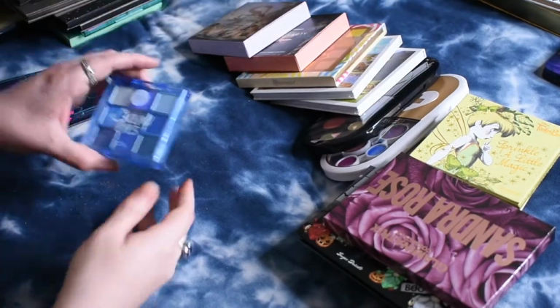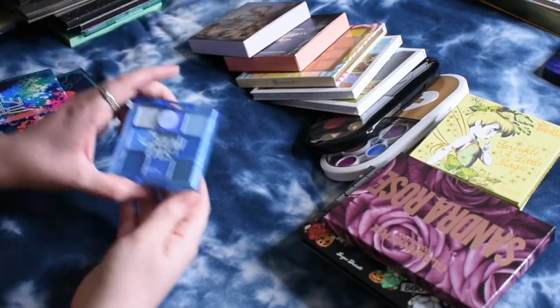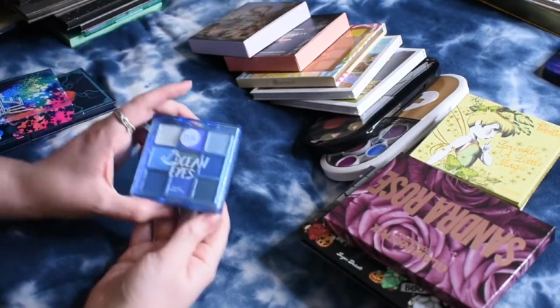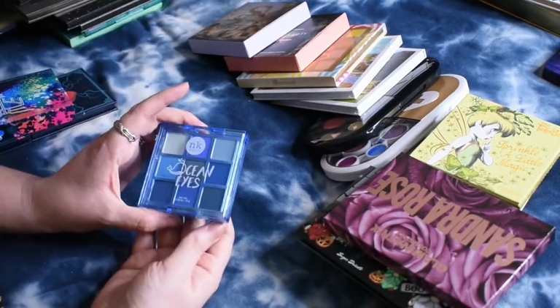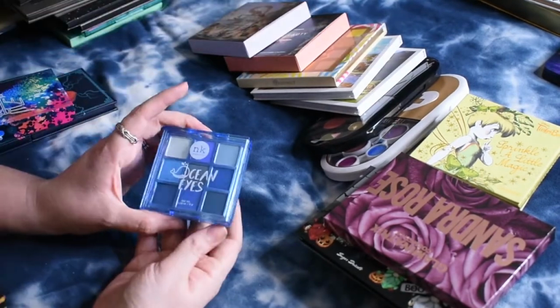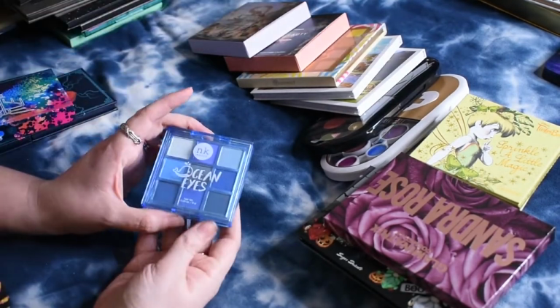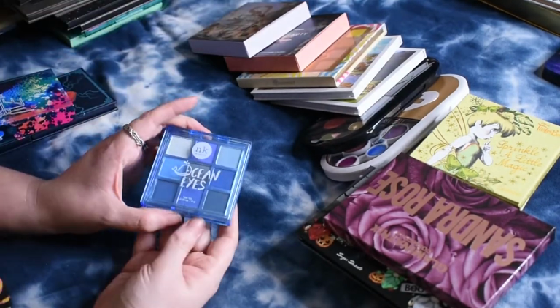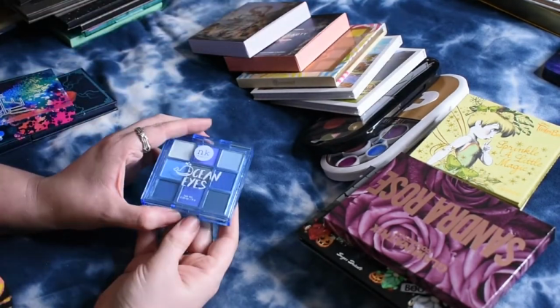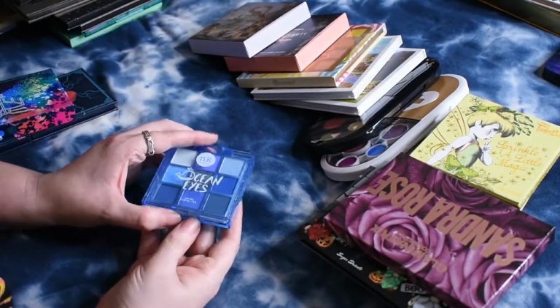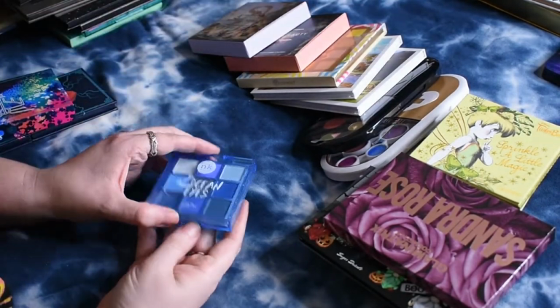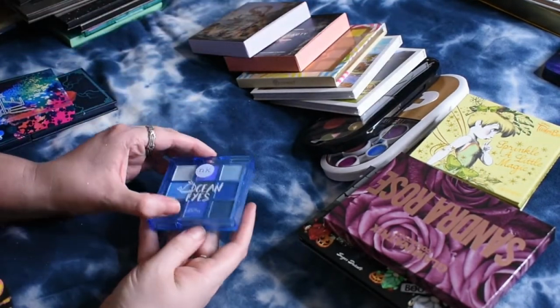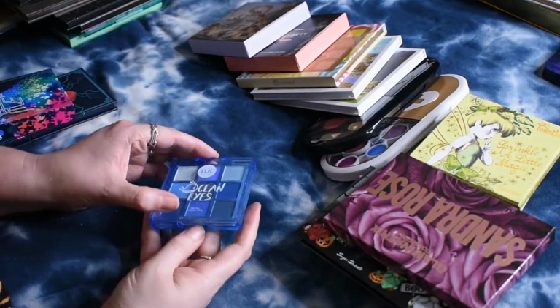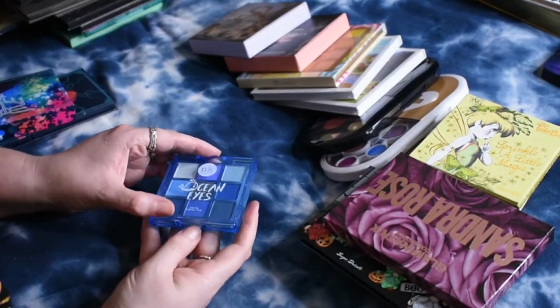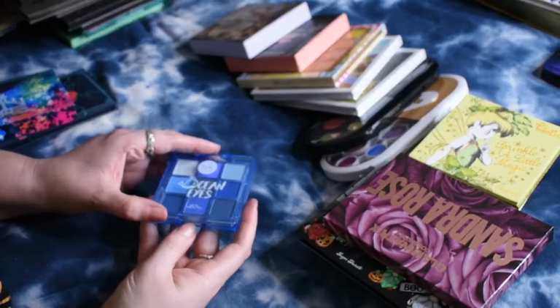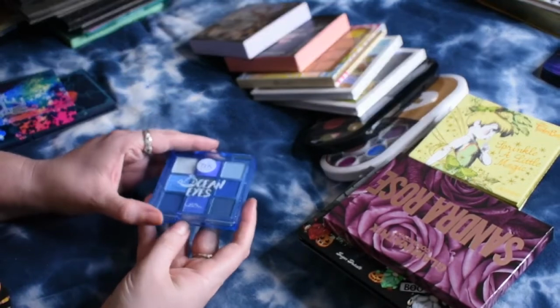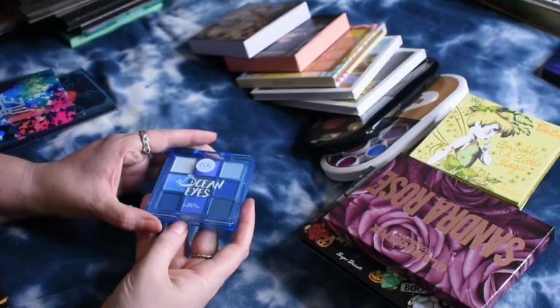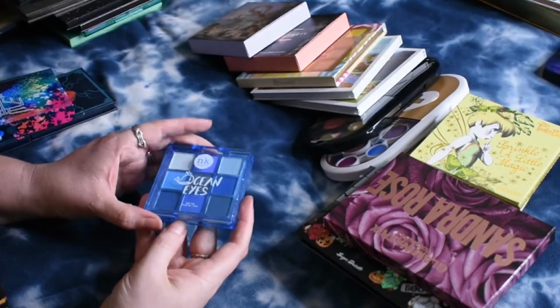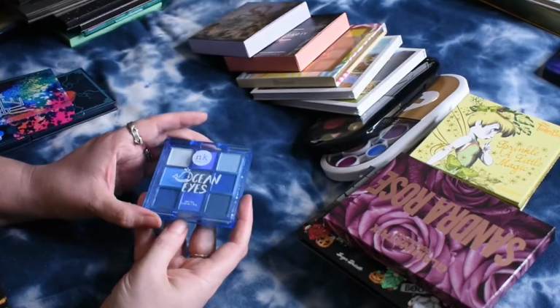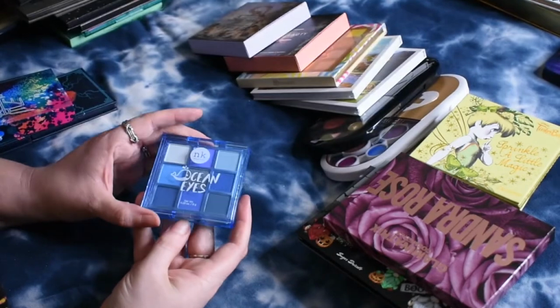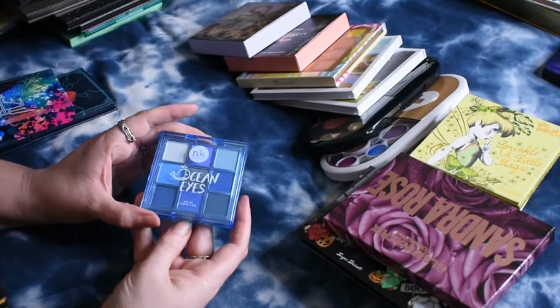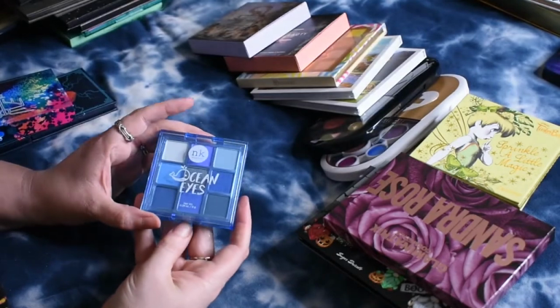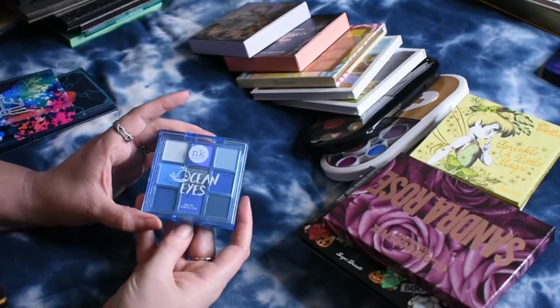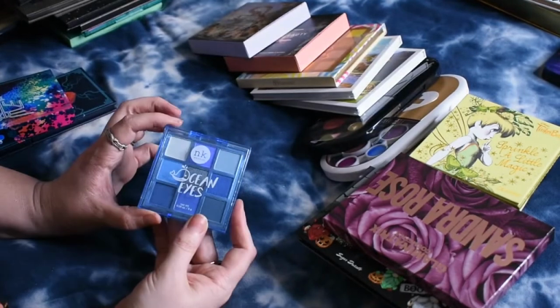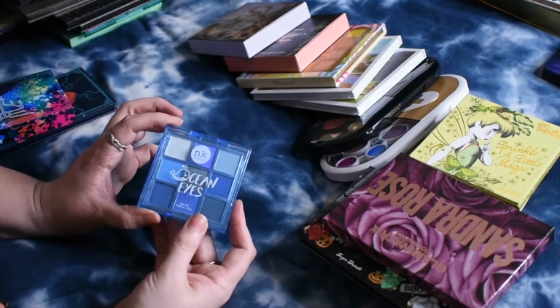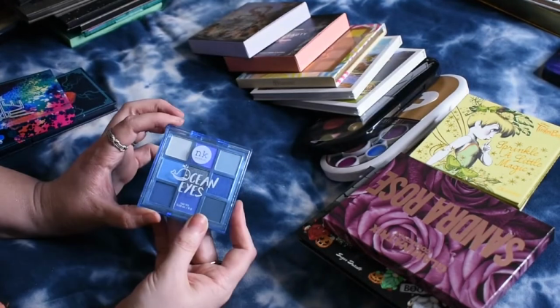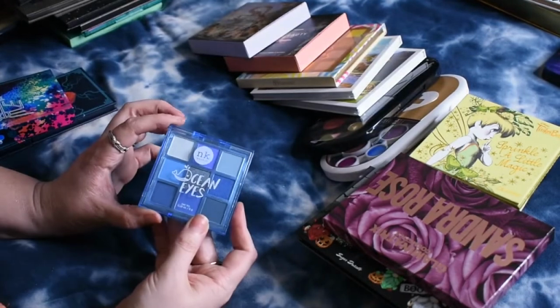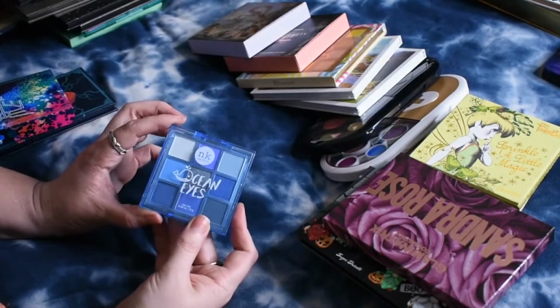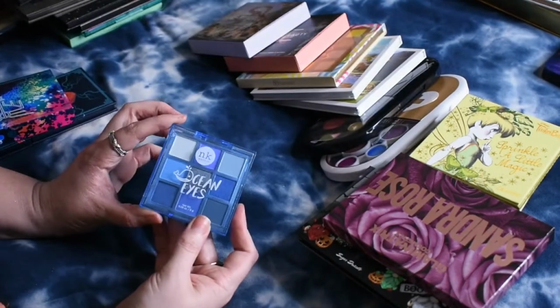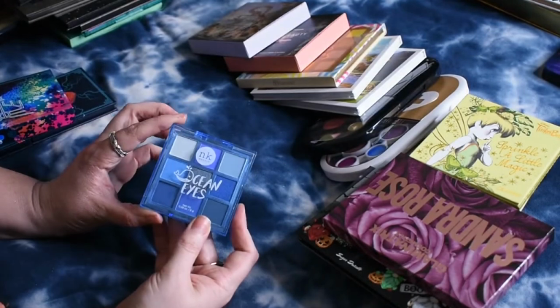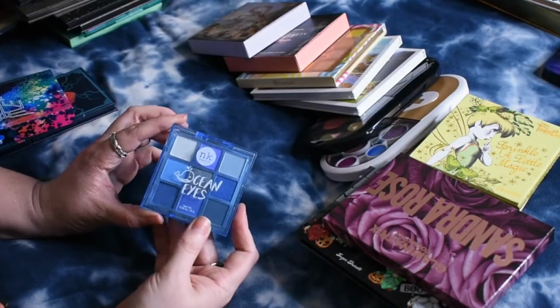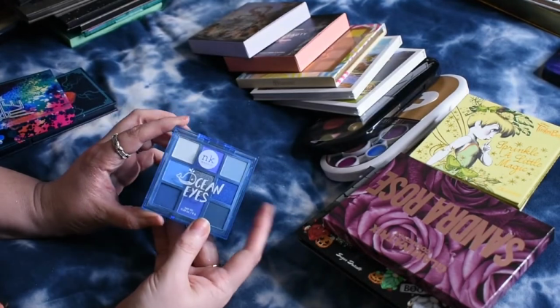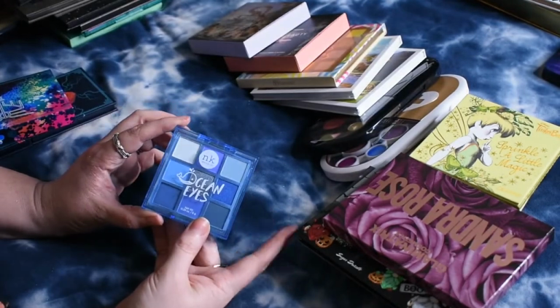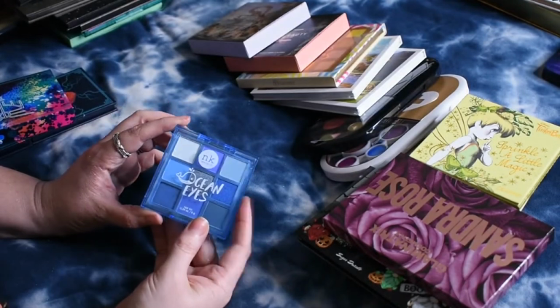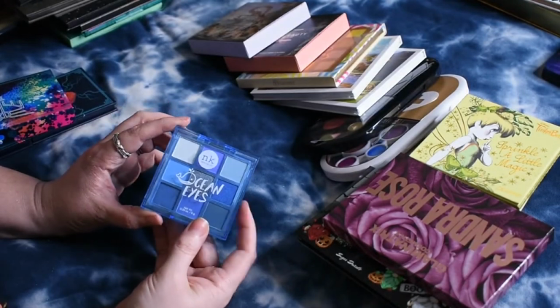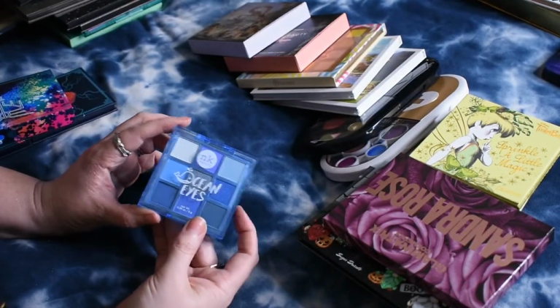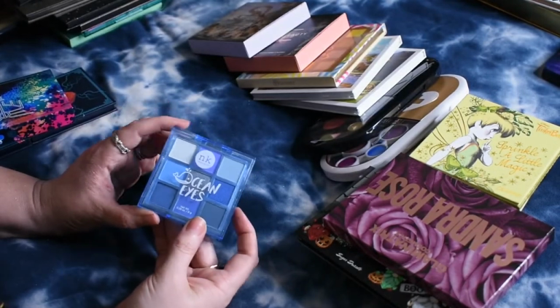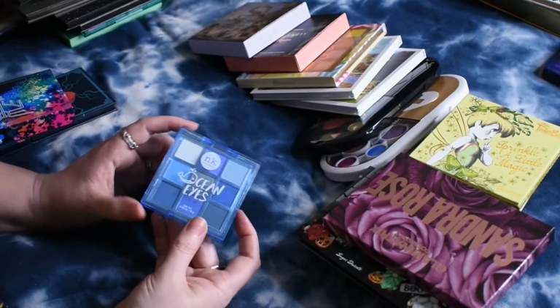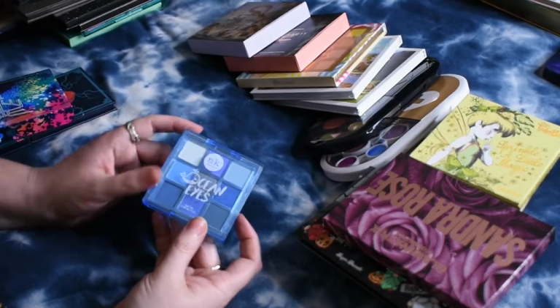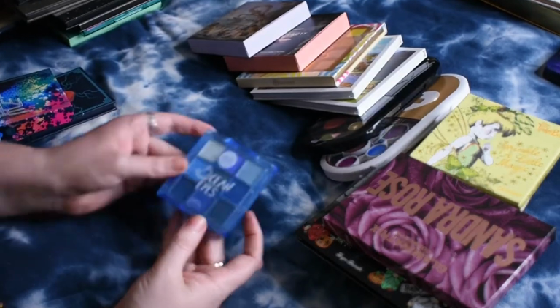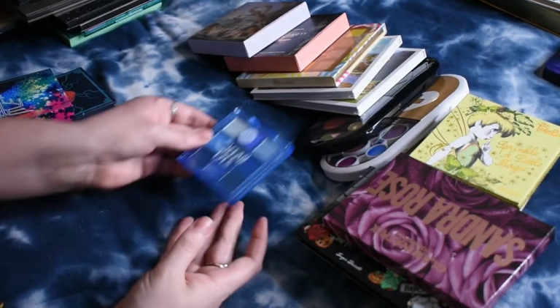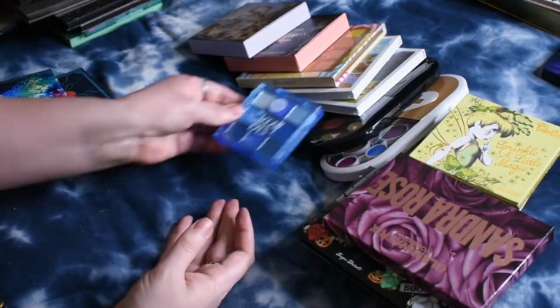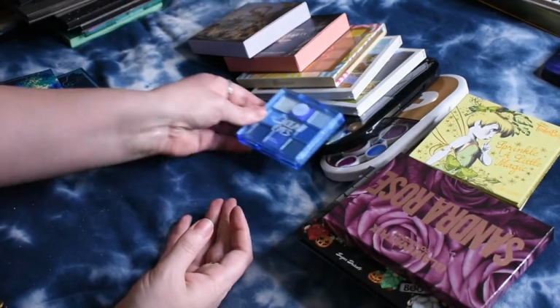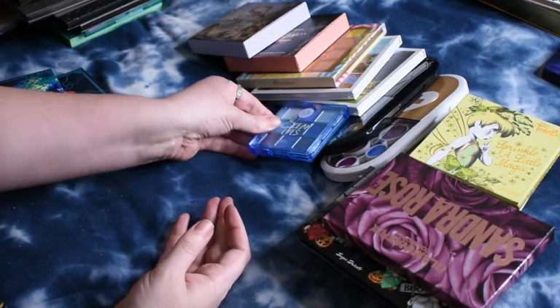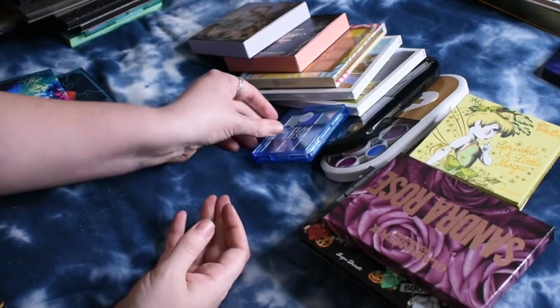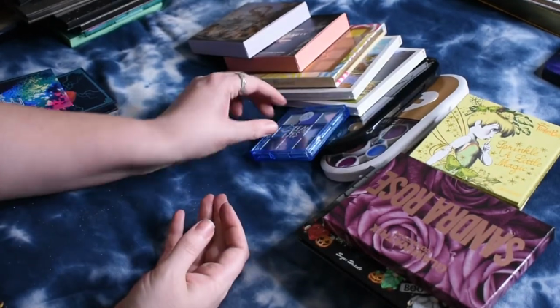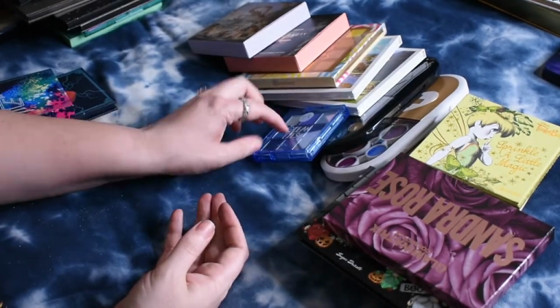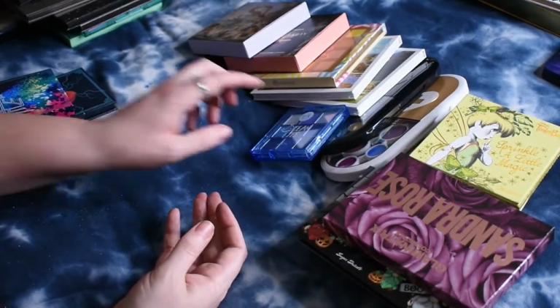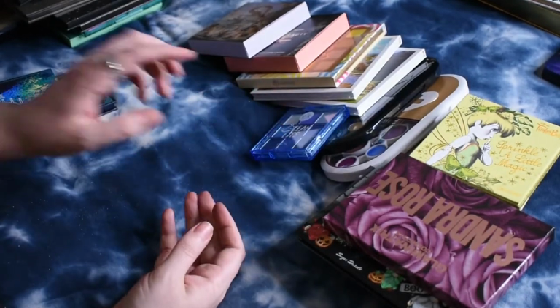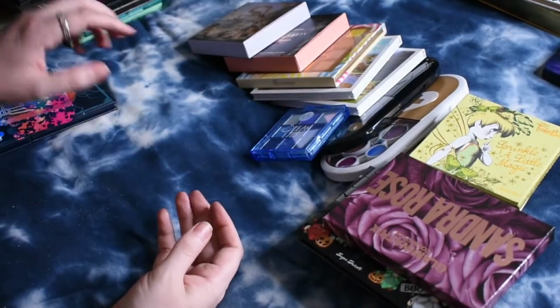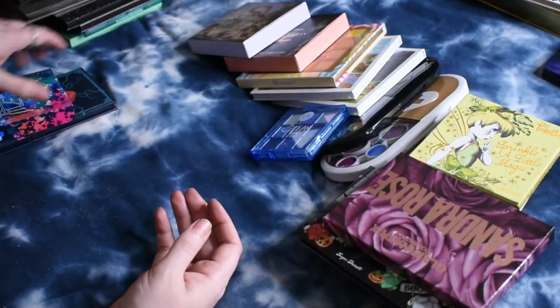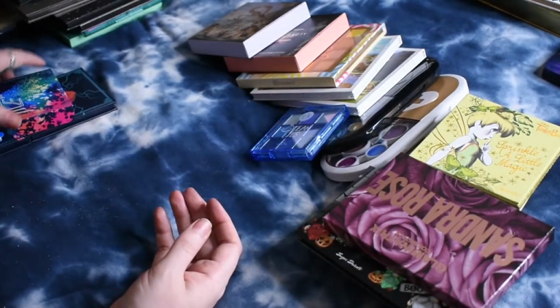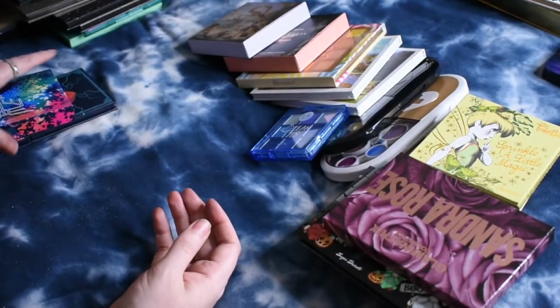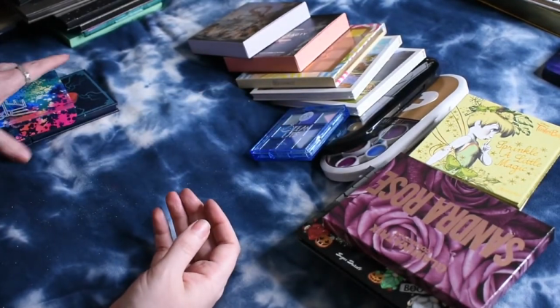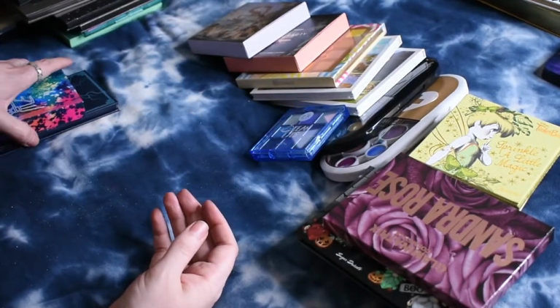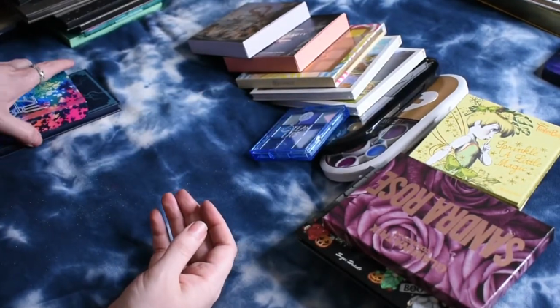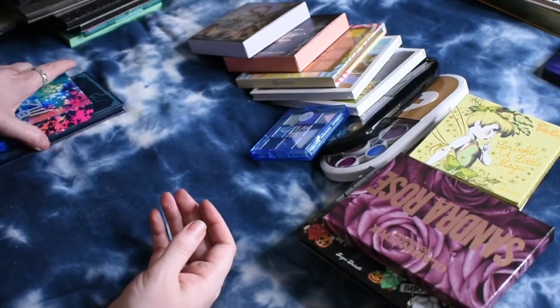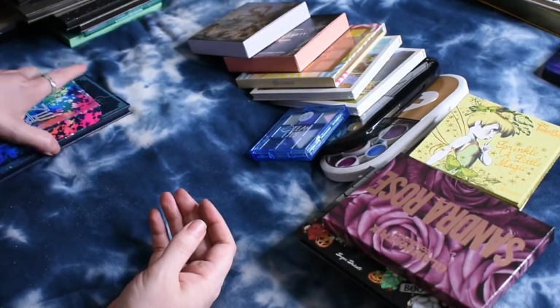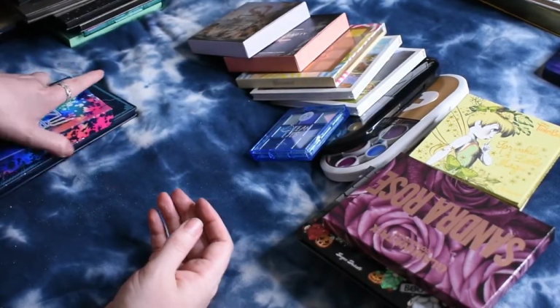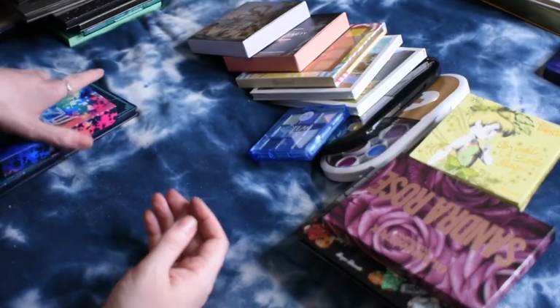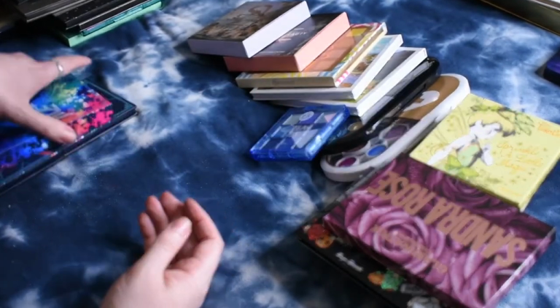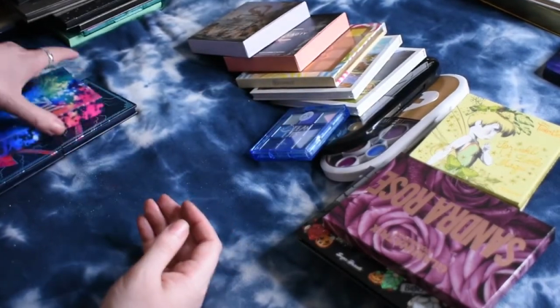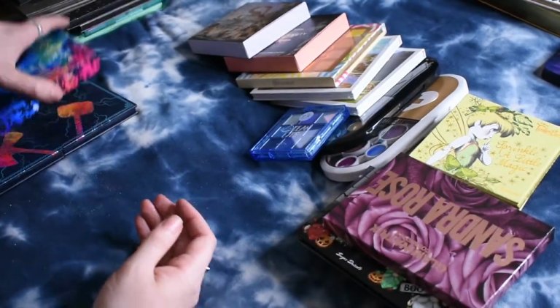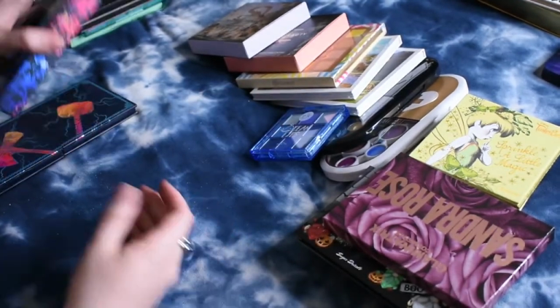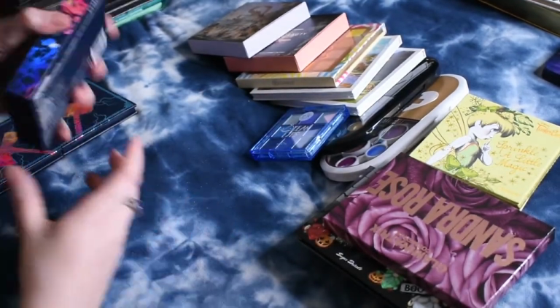Then I have another one of these Nika K palettes. I'll give this one a try at some point and we'll see if I want to keep it or not.